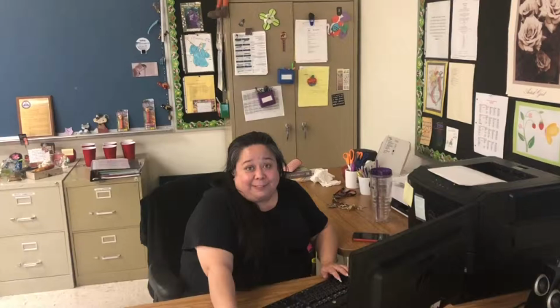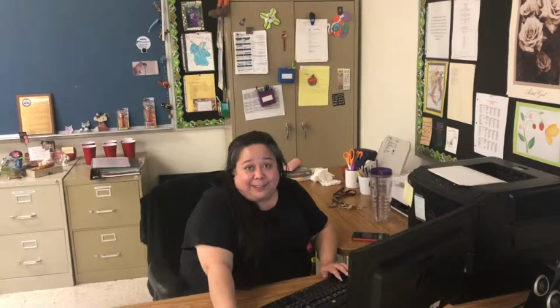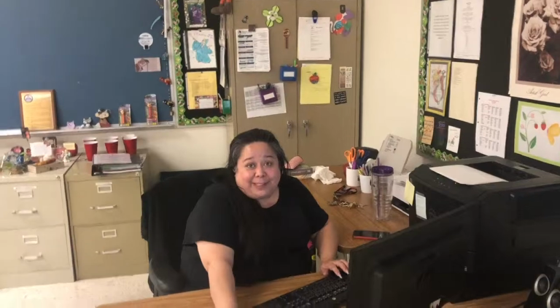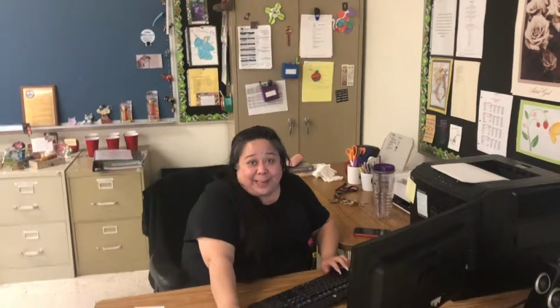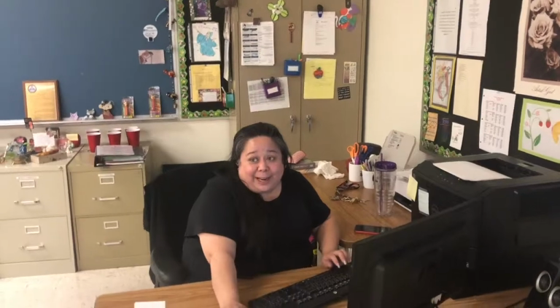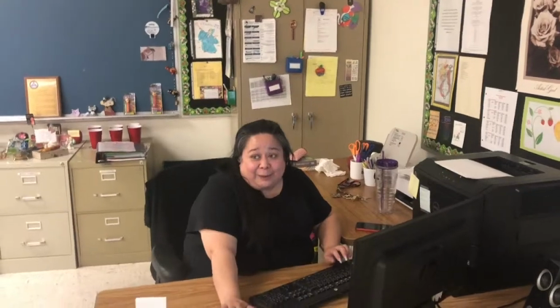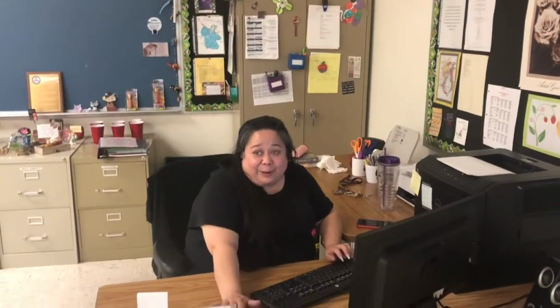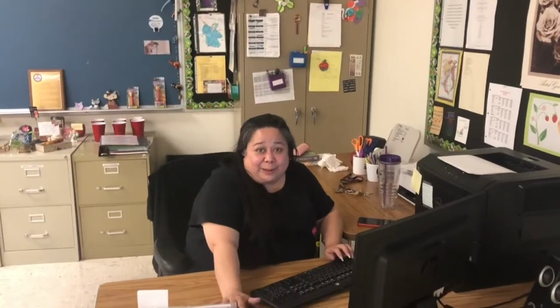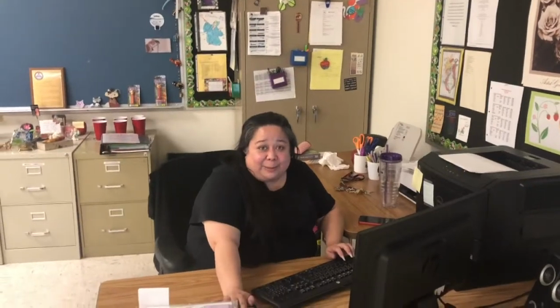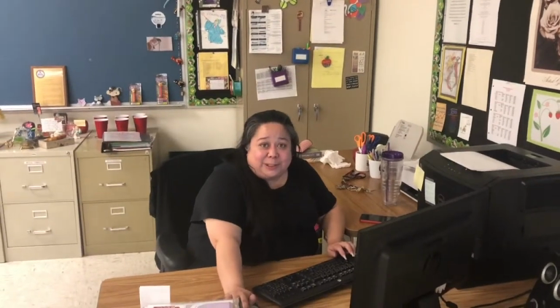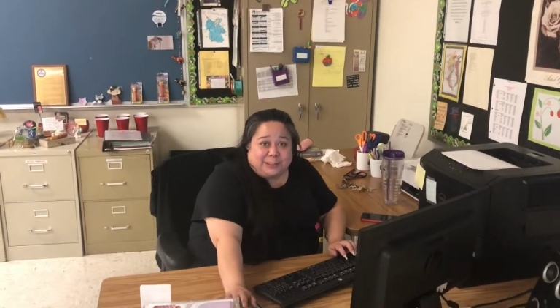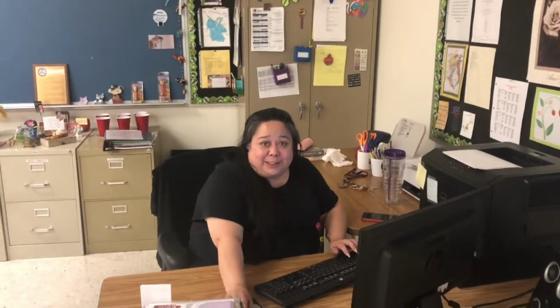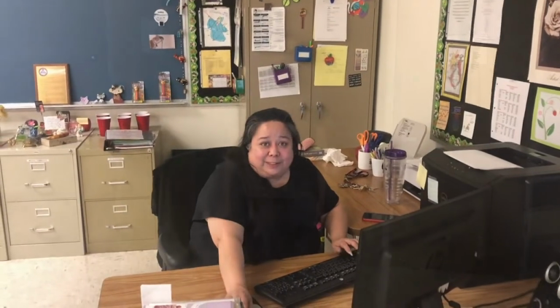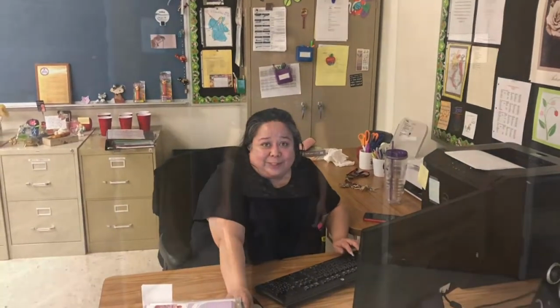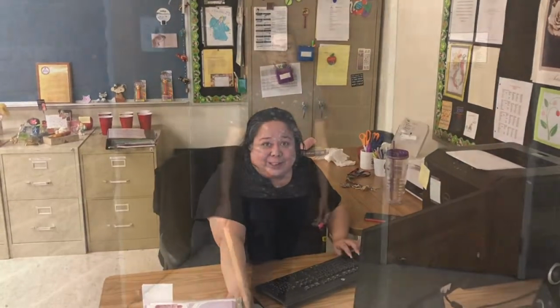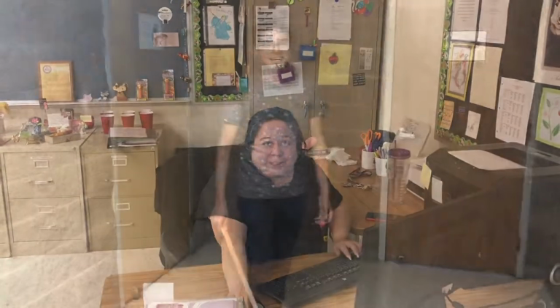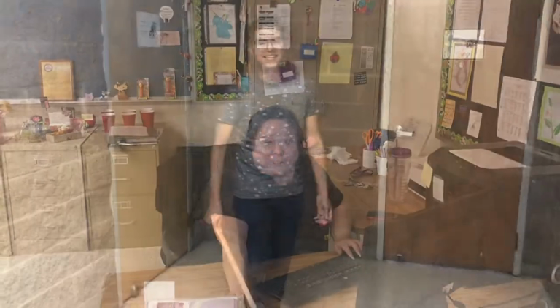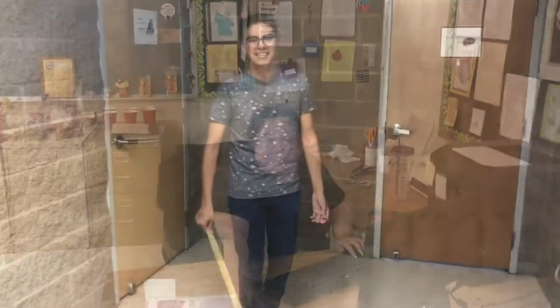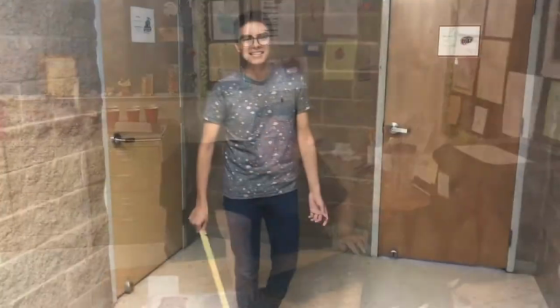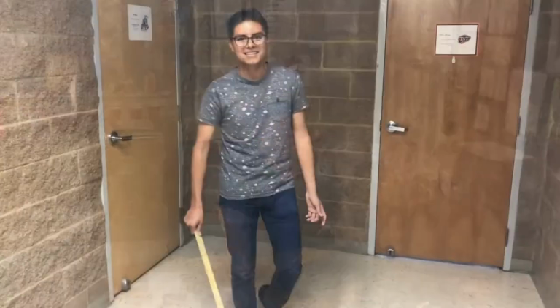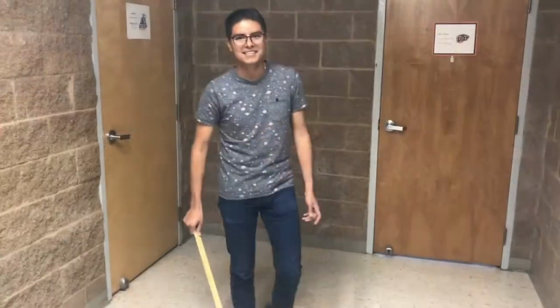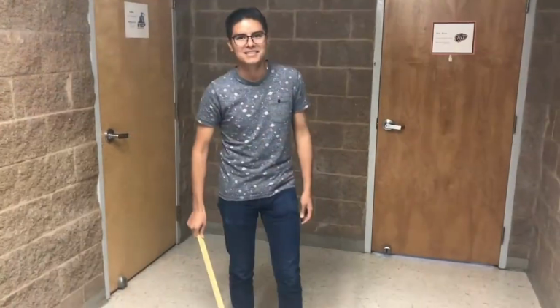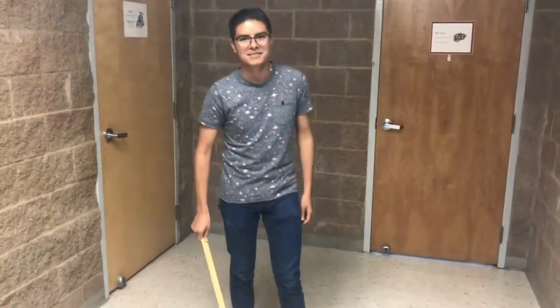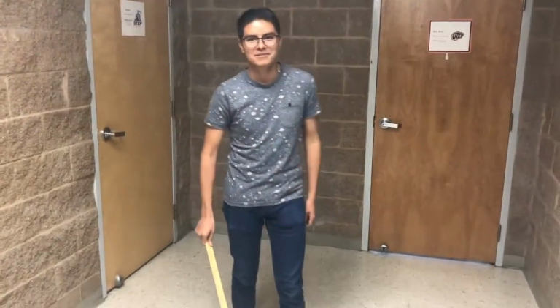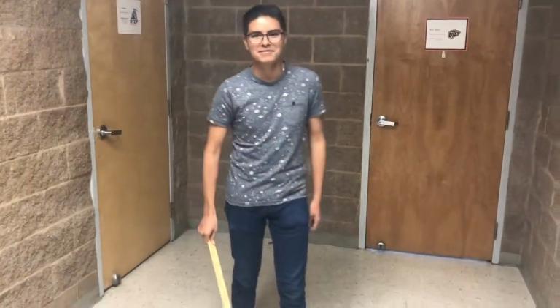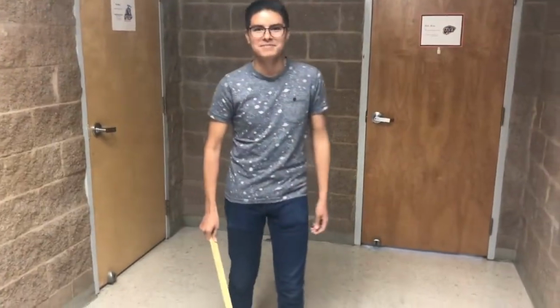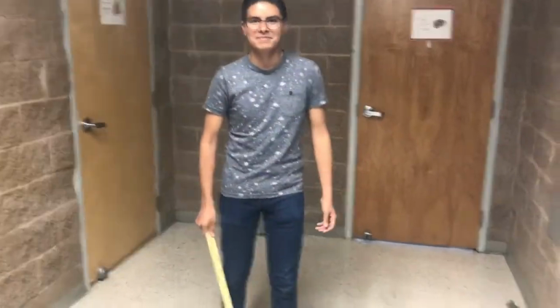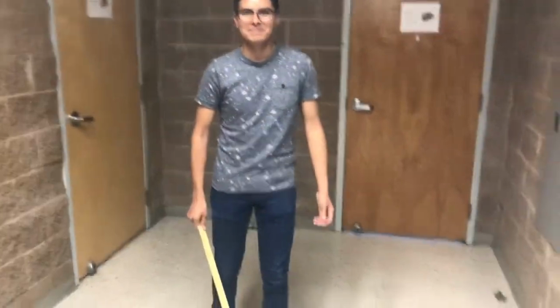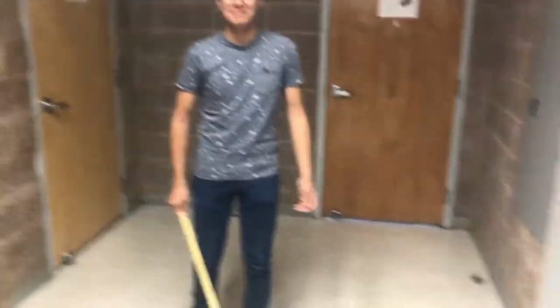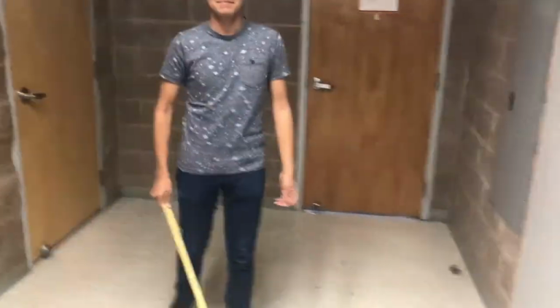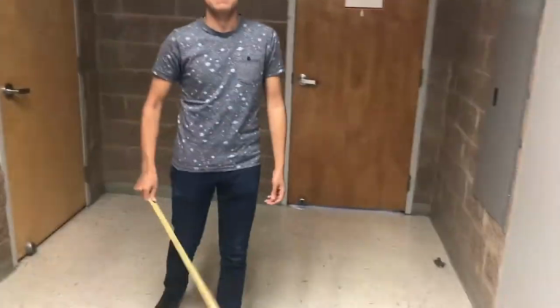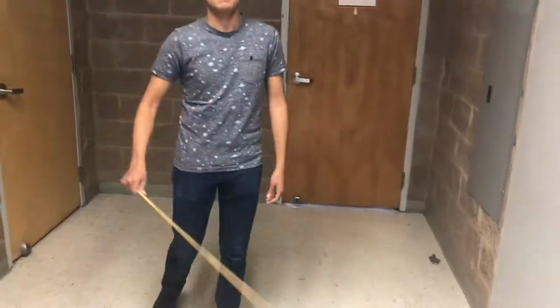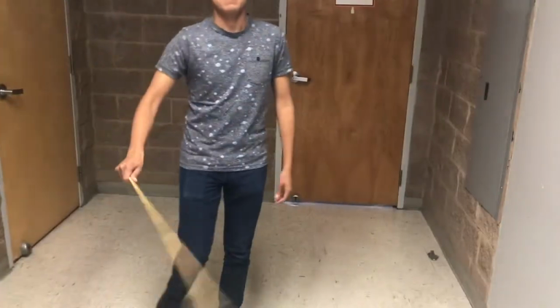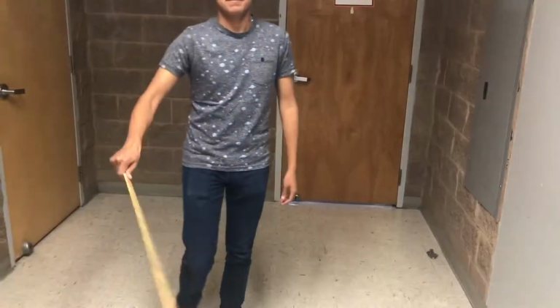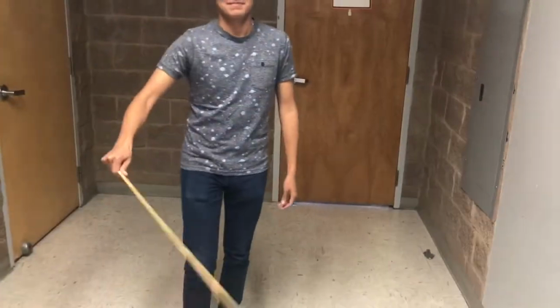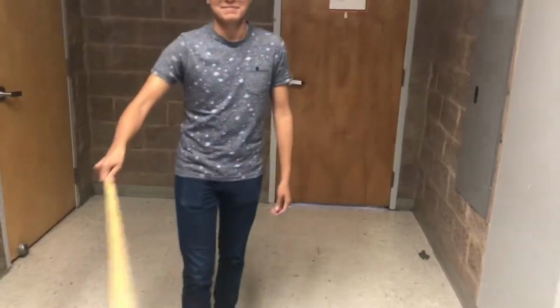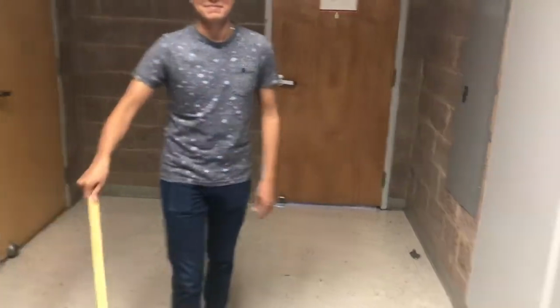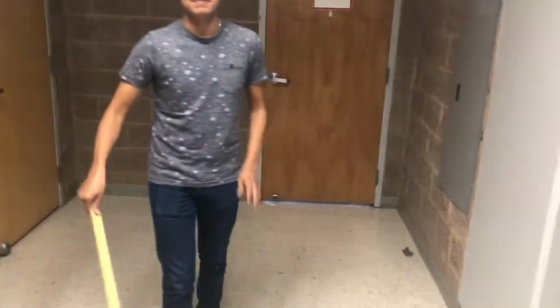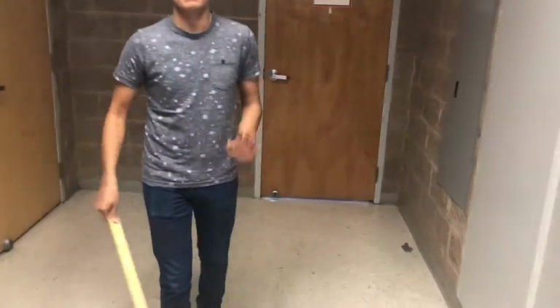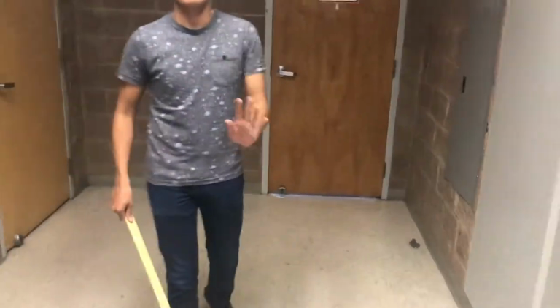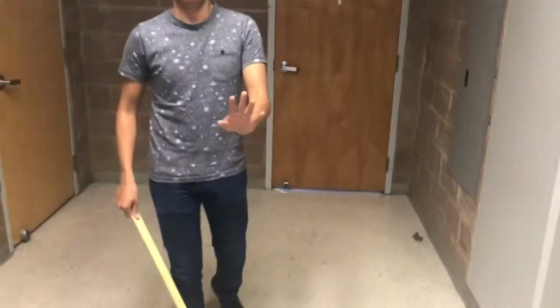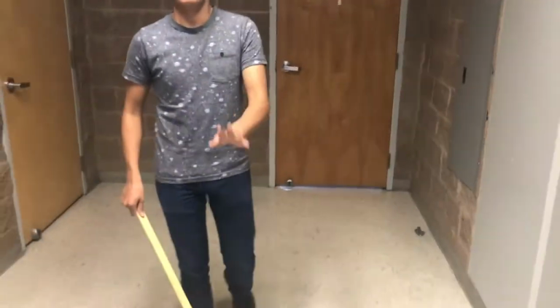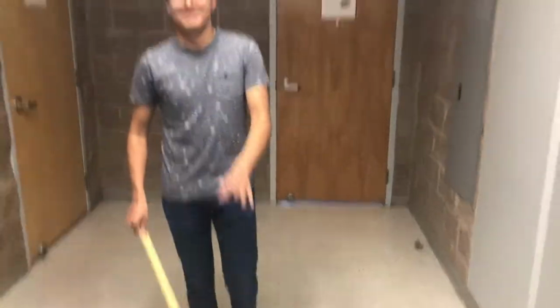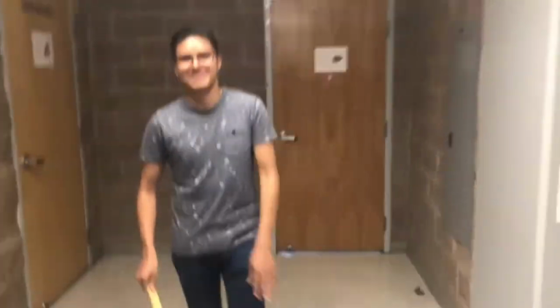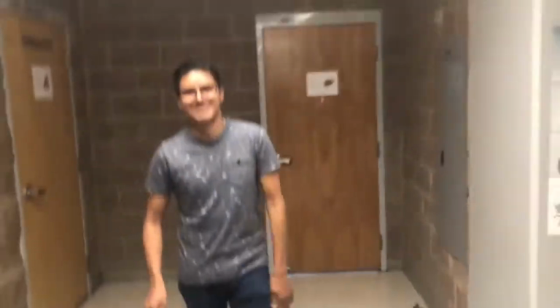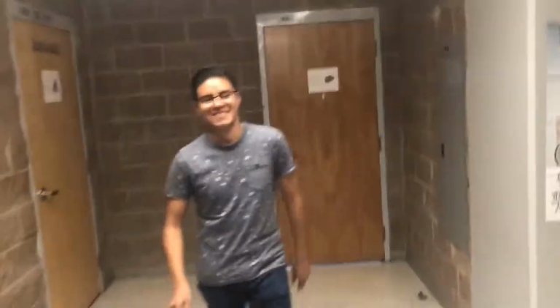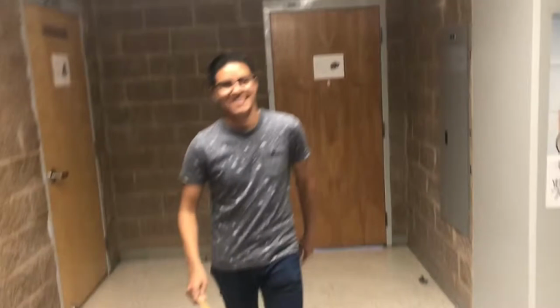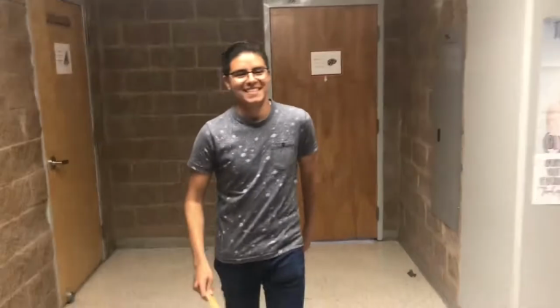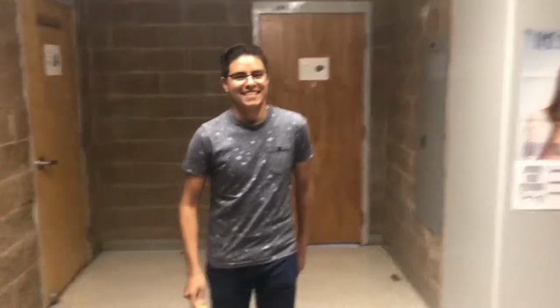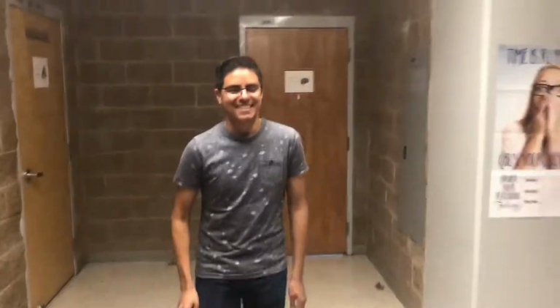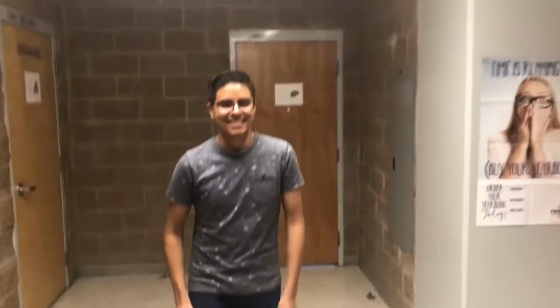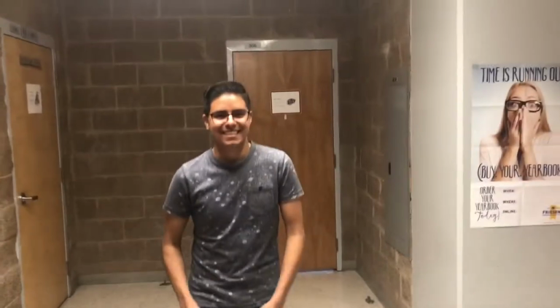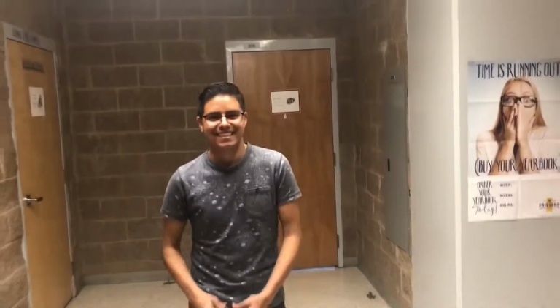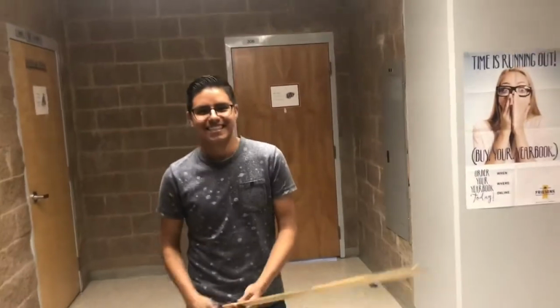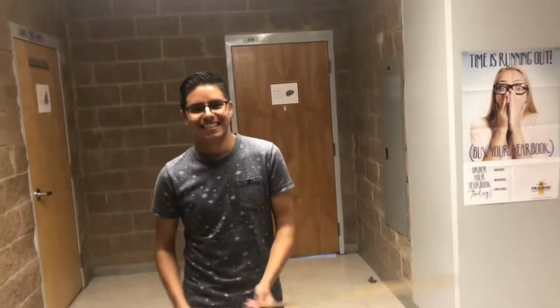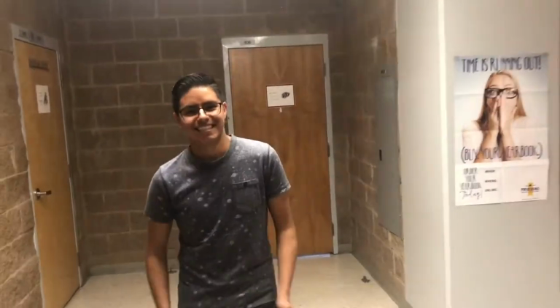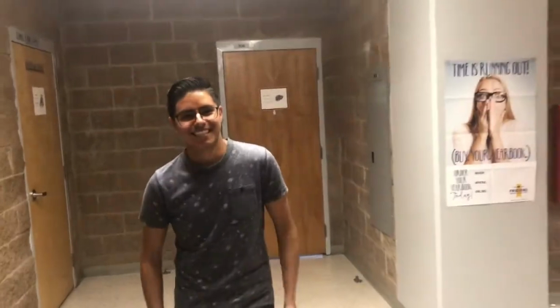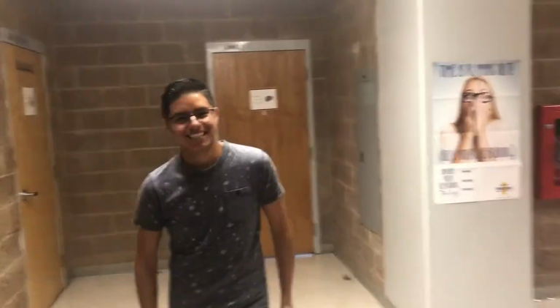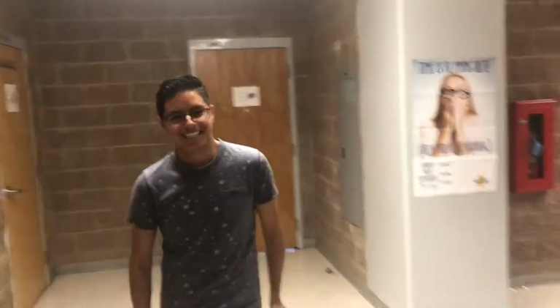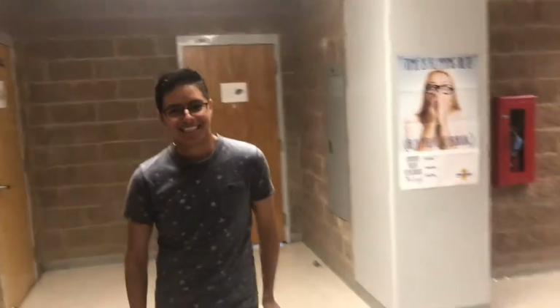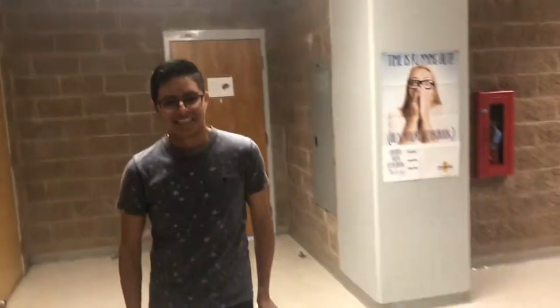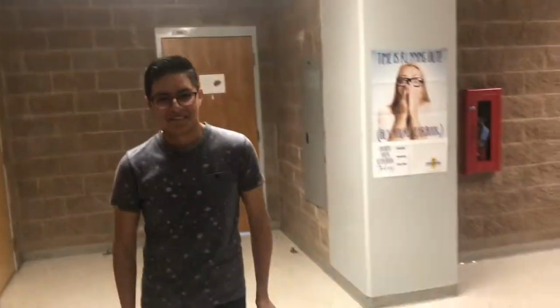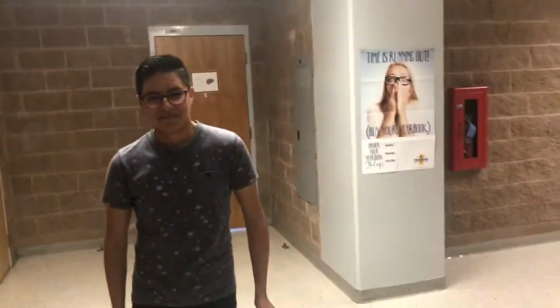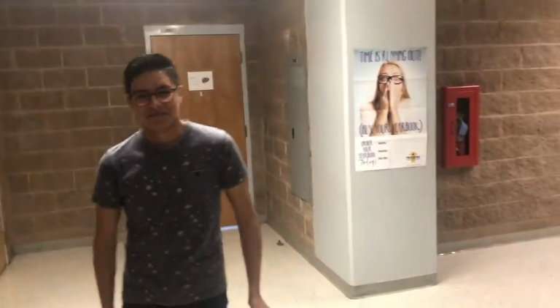Hey everybody, welcome to Silva! Hello, welcome to this very great magnet program that we call Silva.